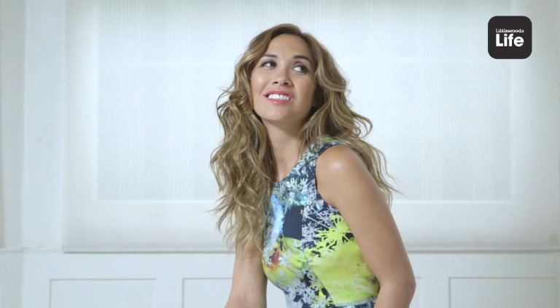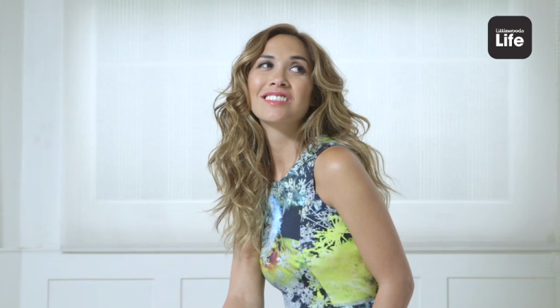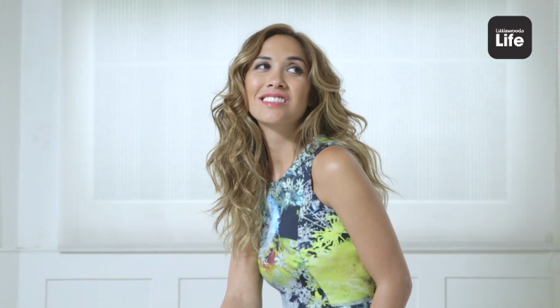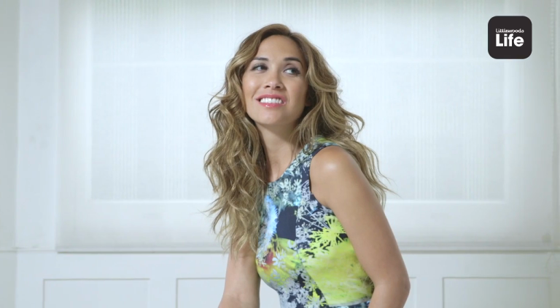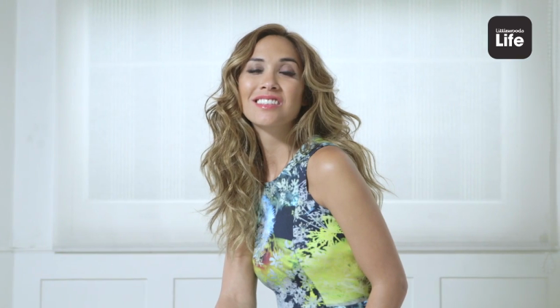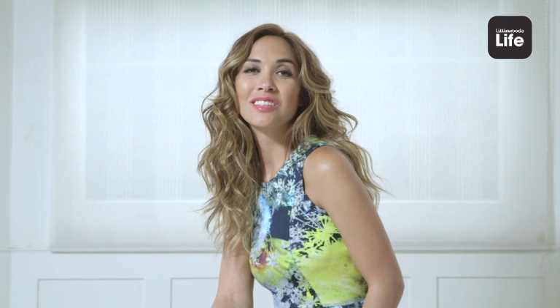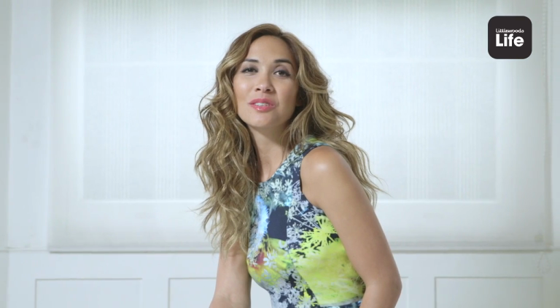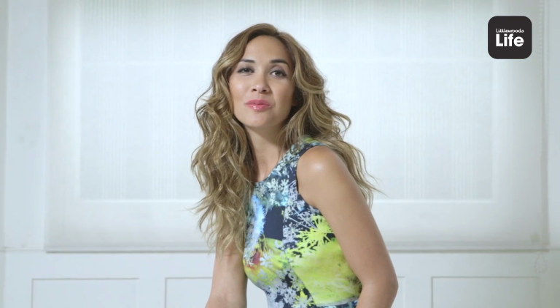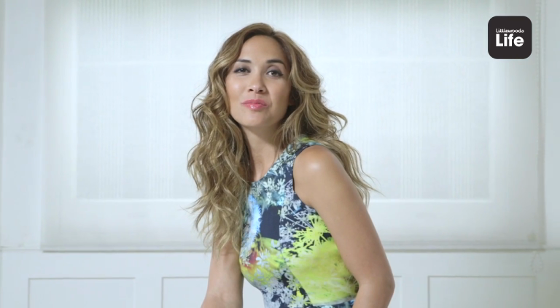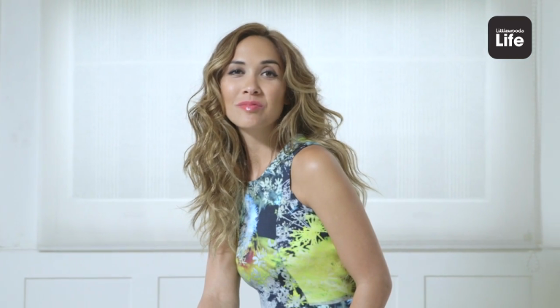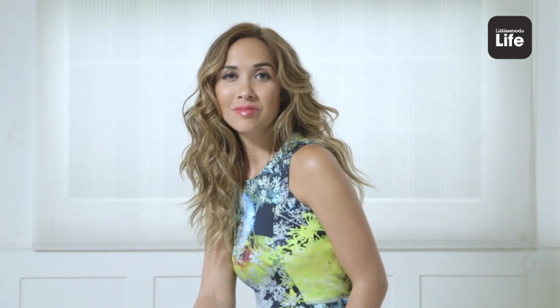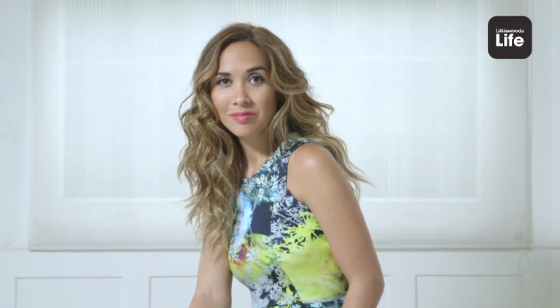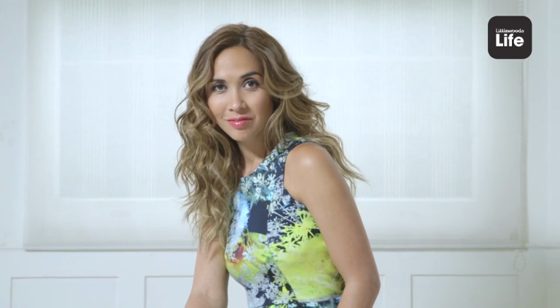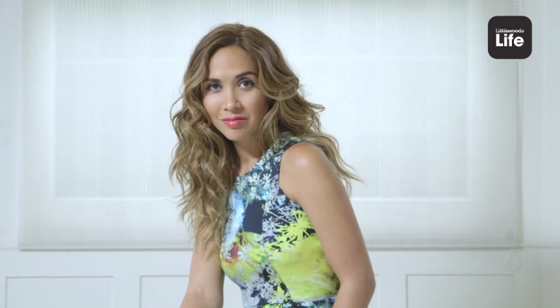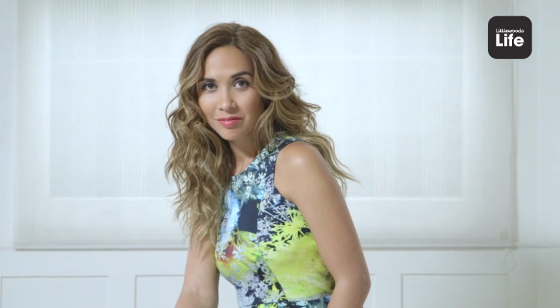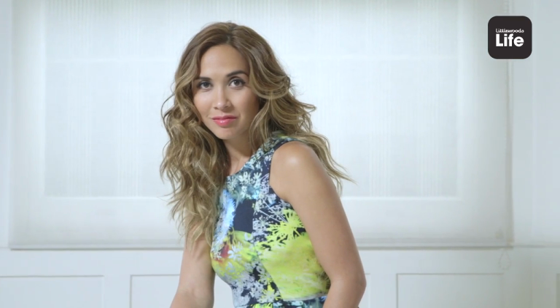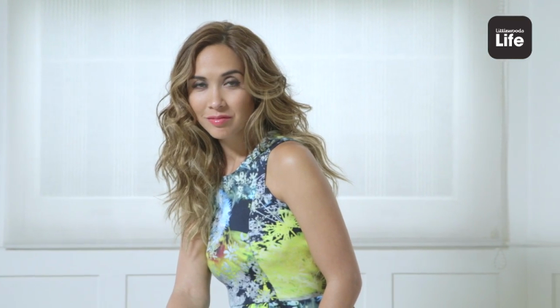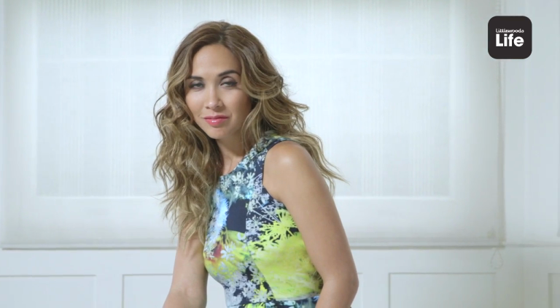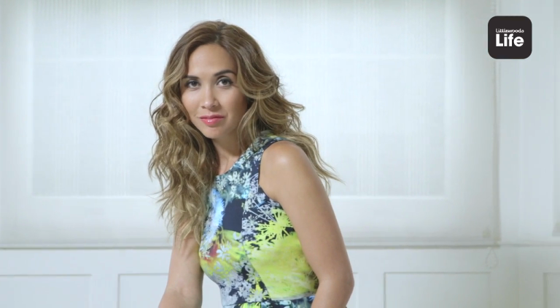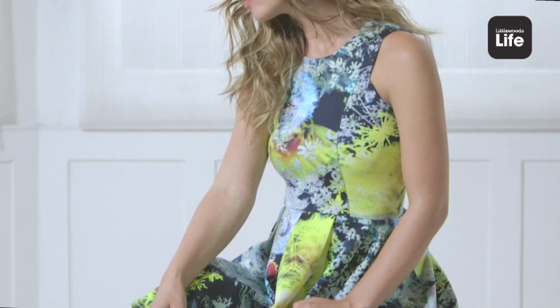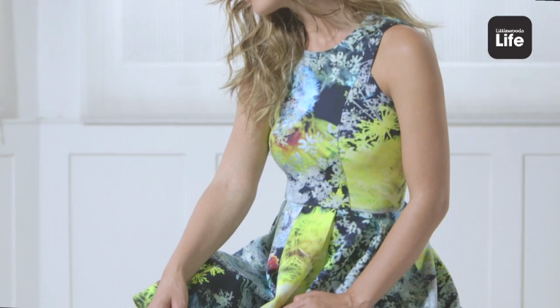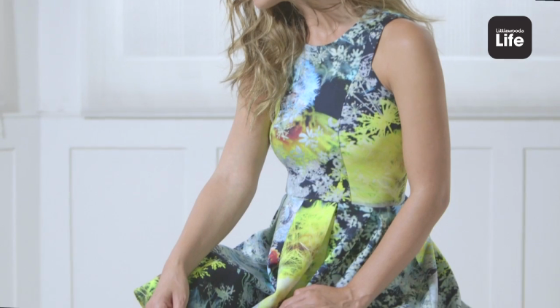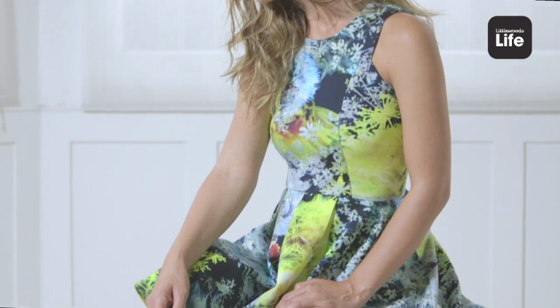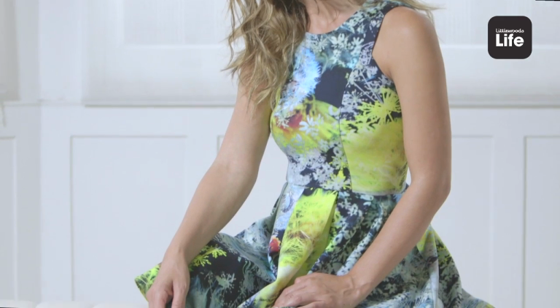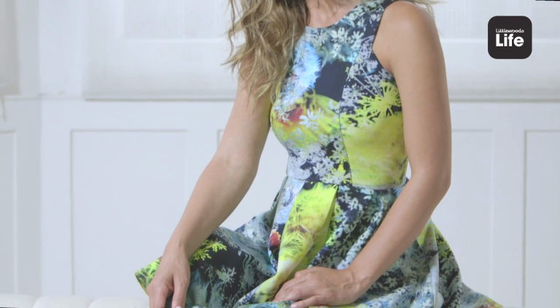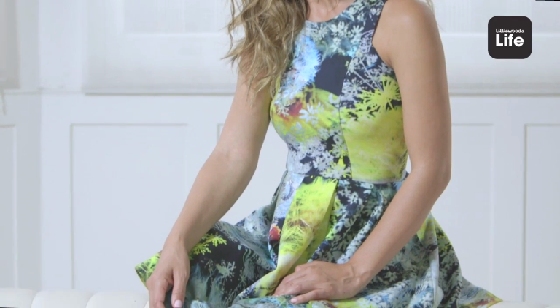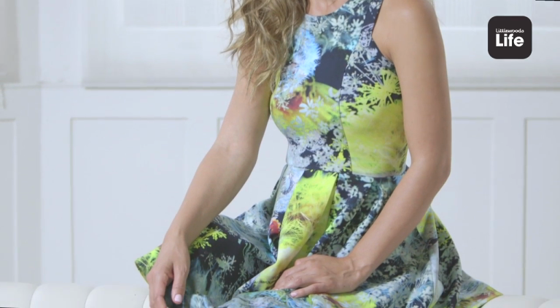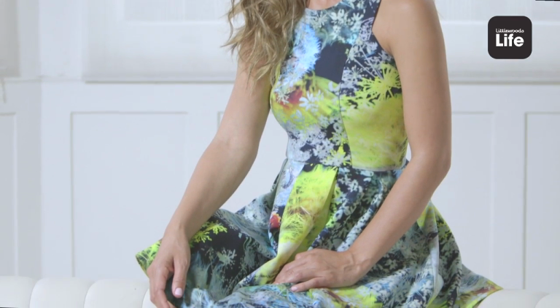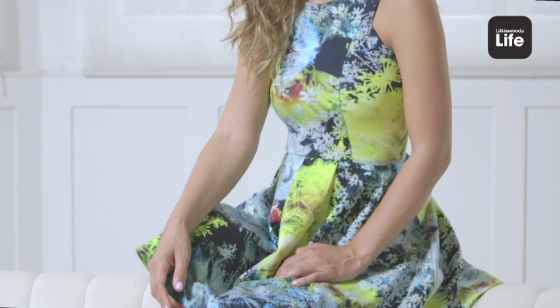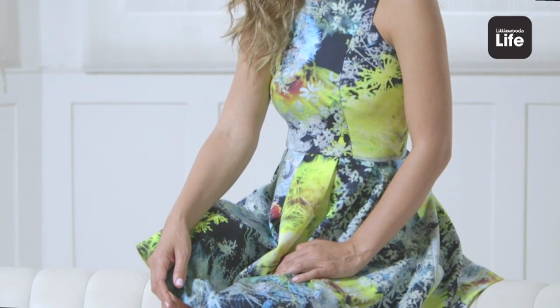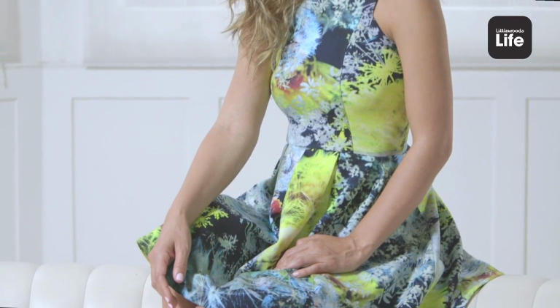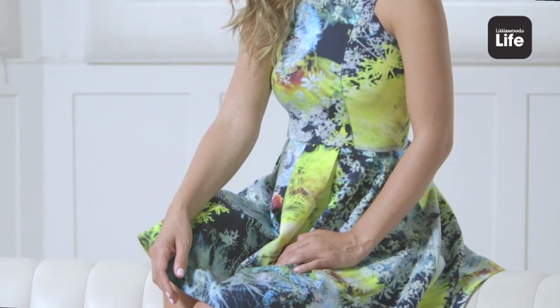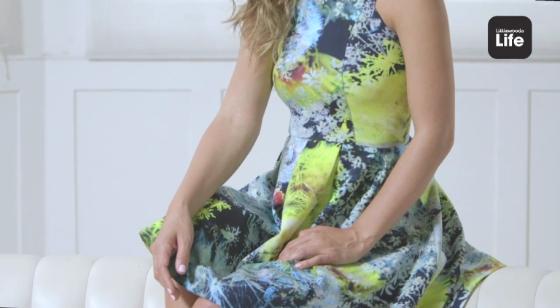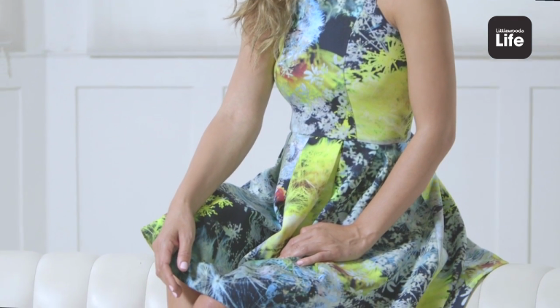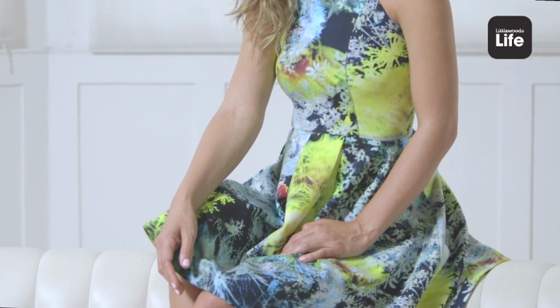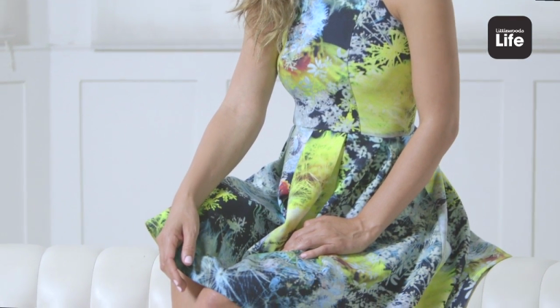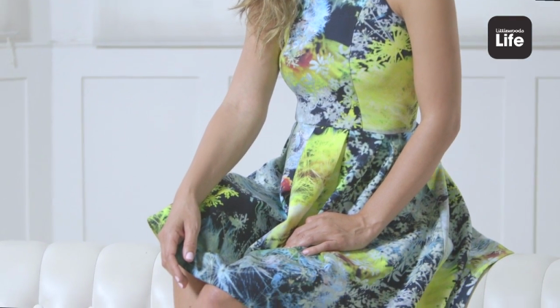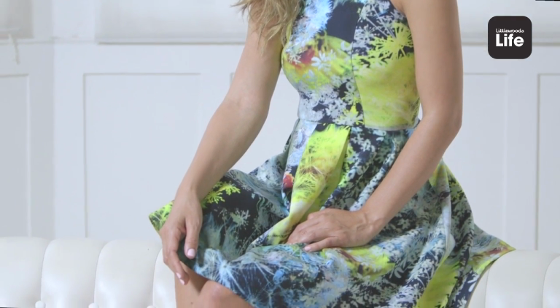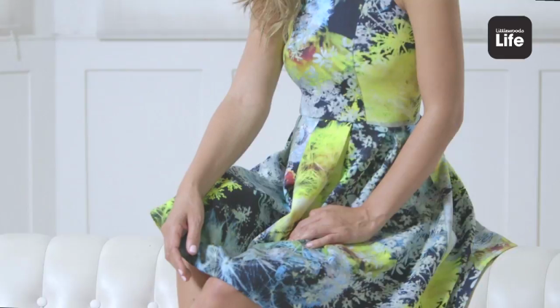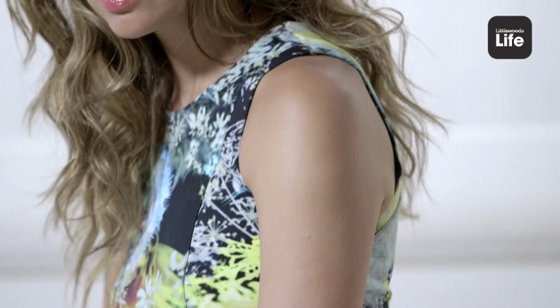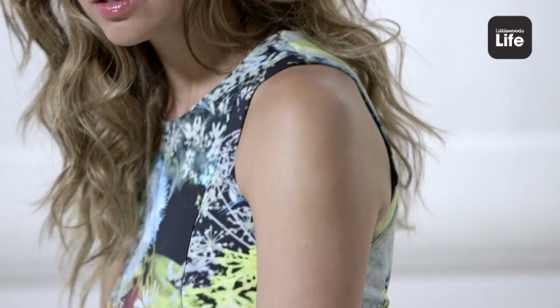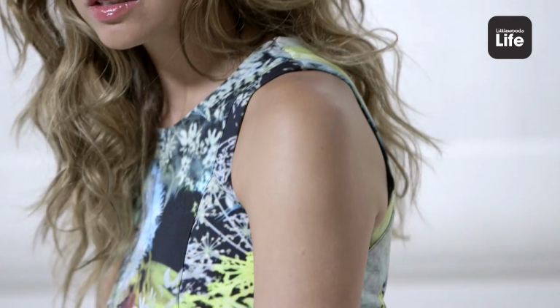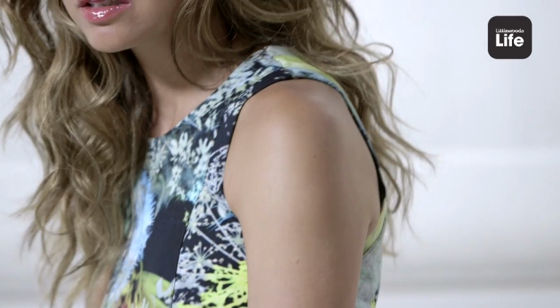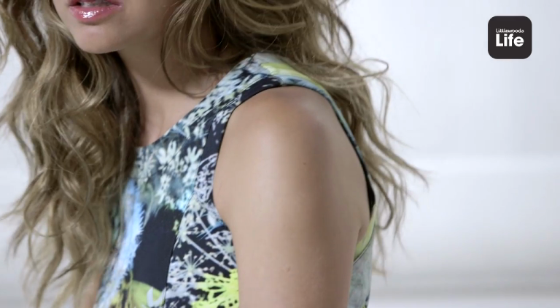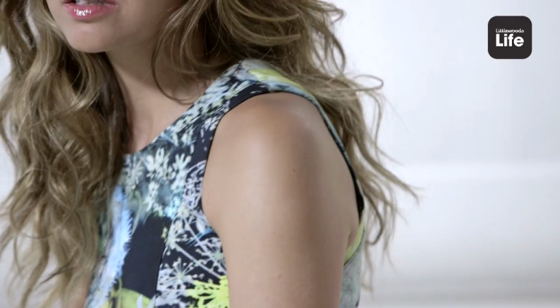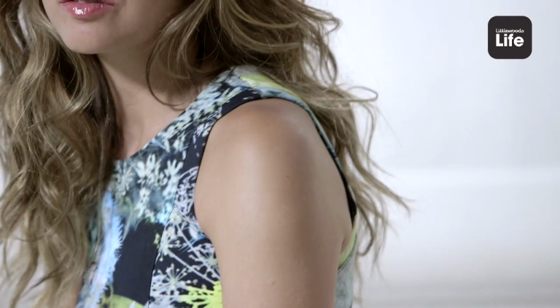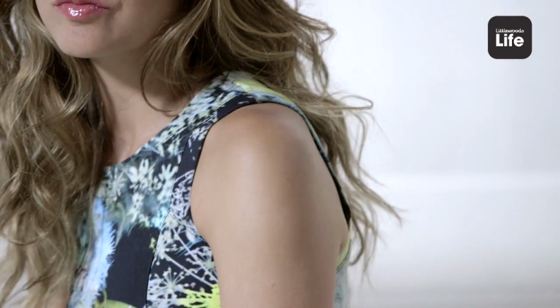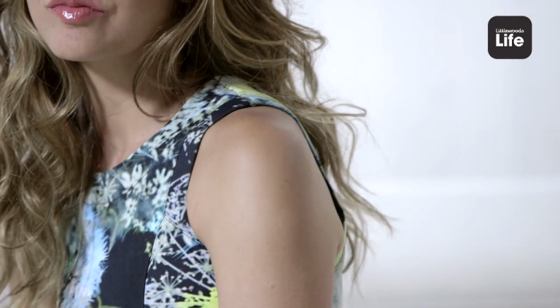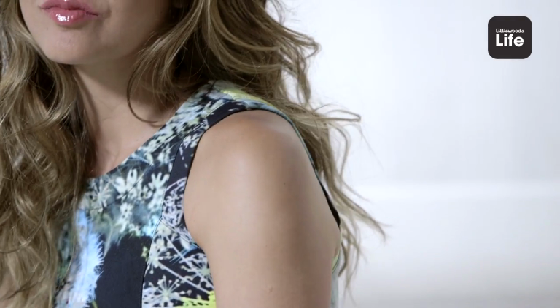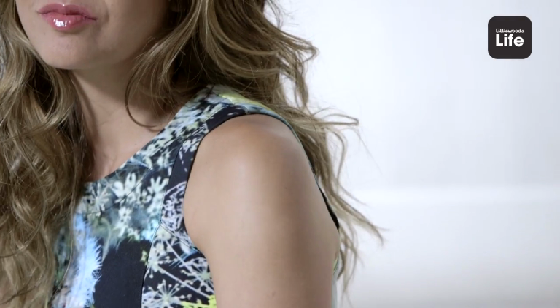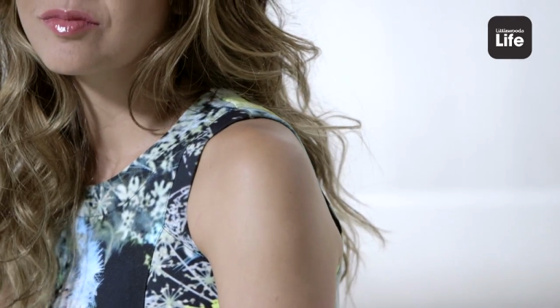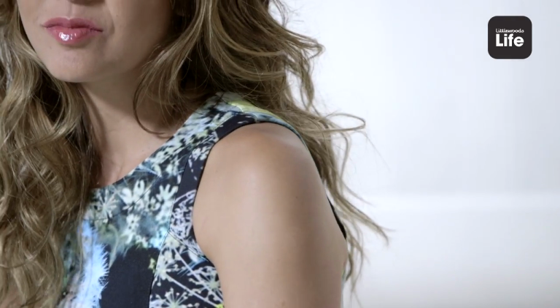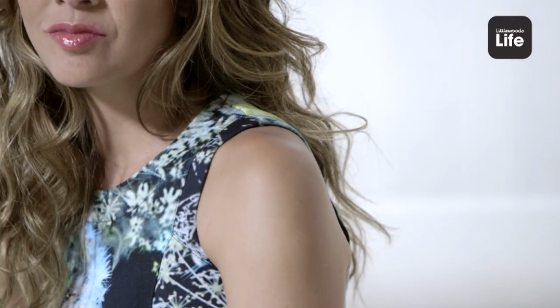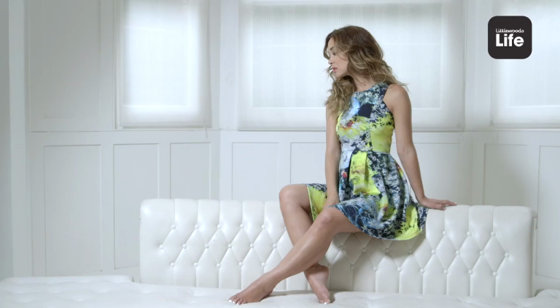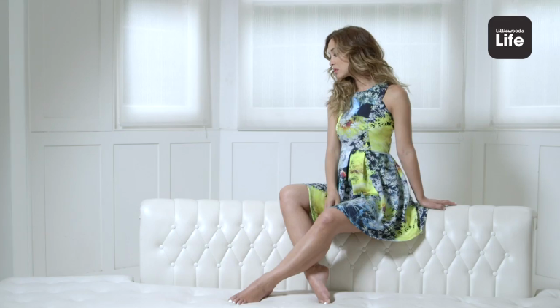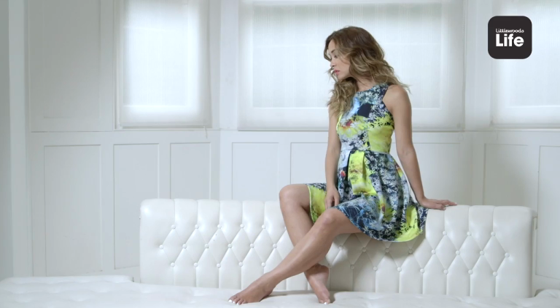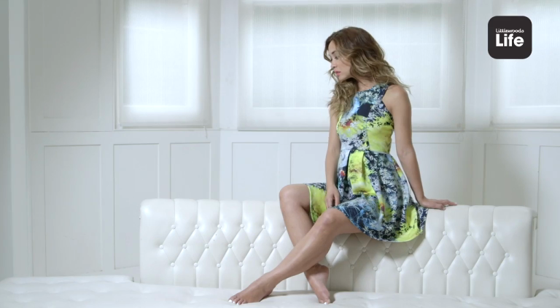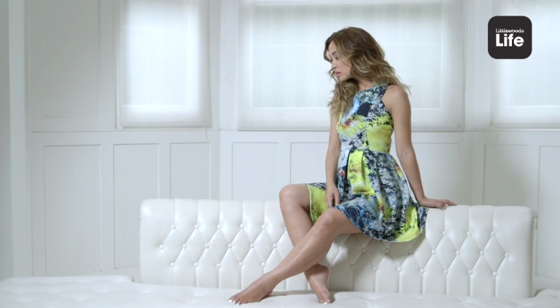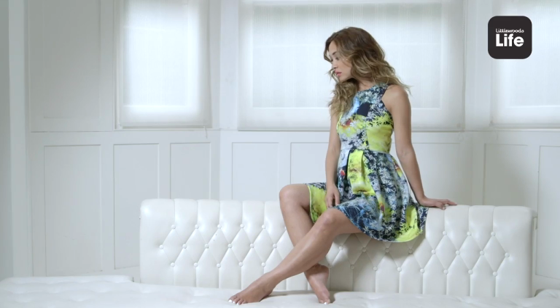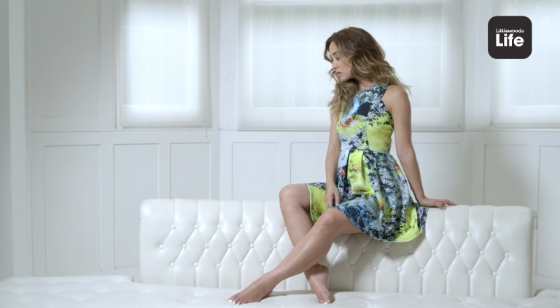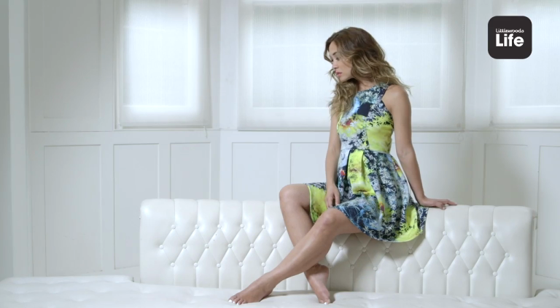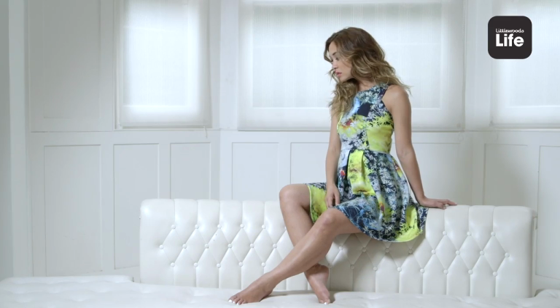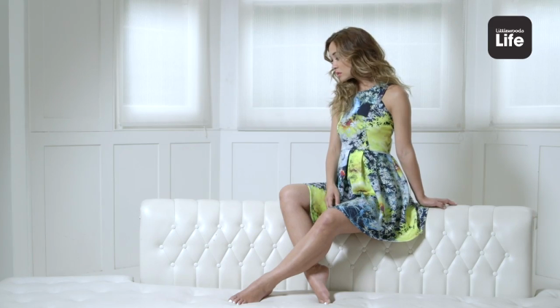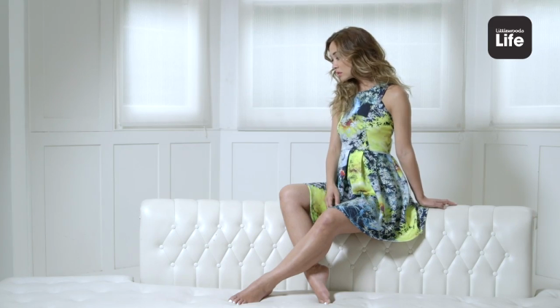This dress is so versatile. It's great for a party, but also you can dress it down by just putting a shirt underneath it and a different kind of shoe.